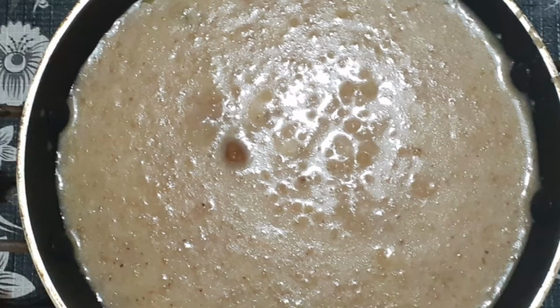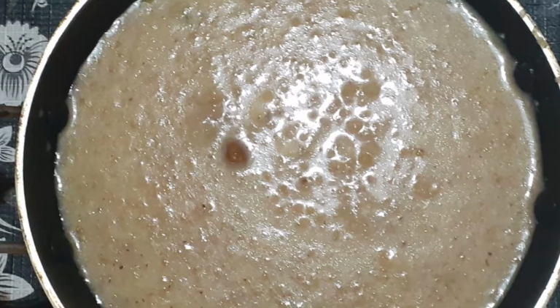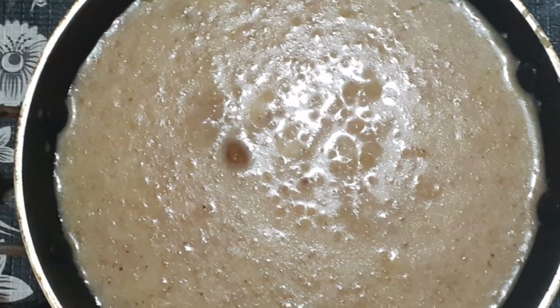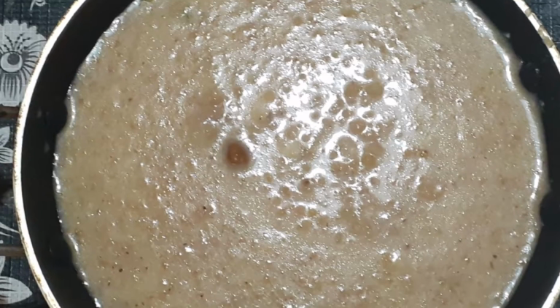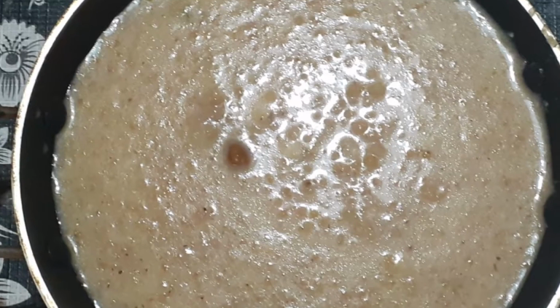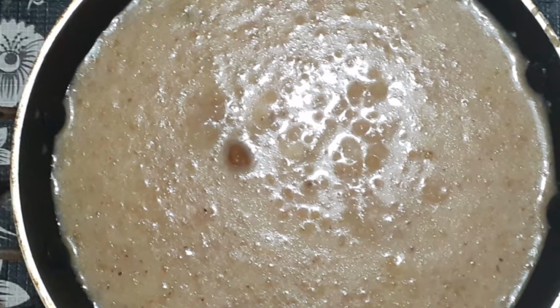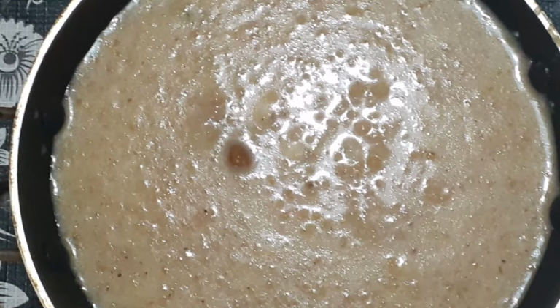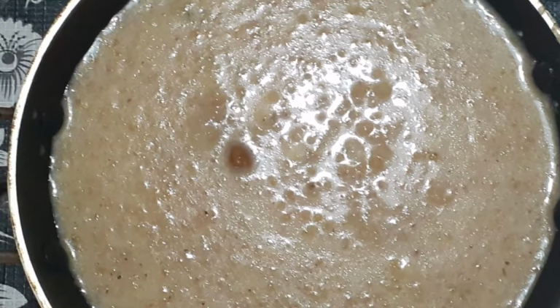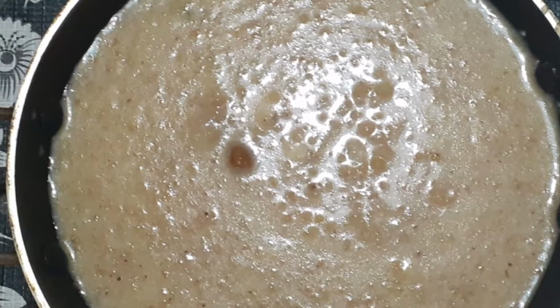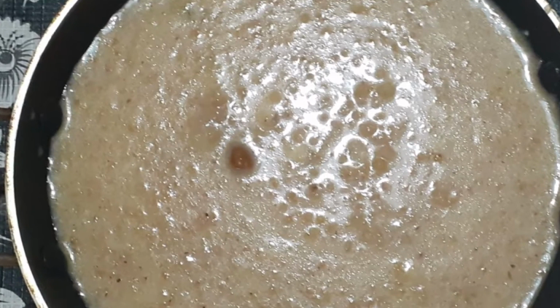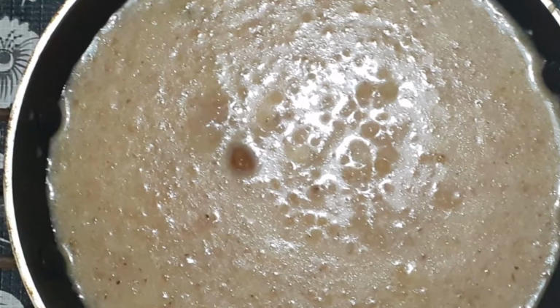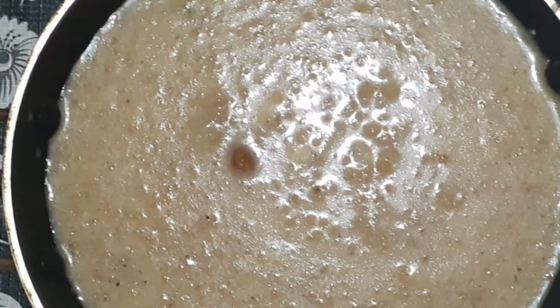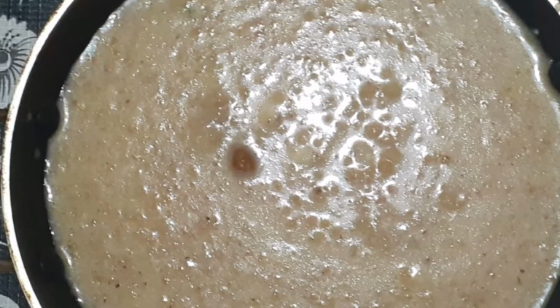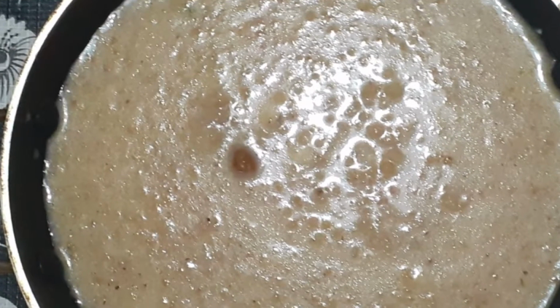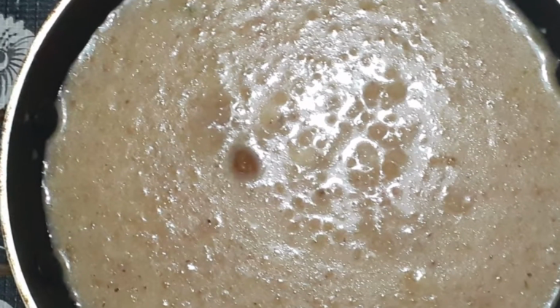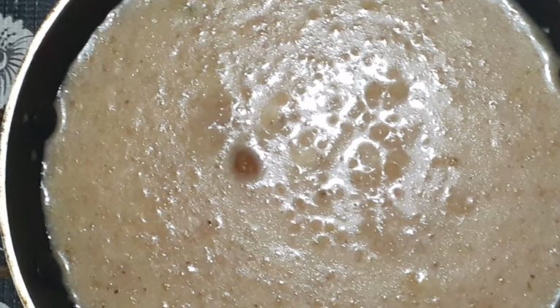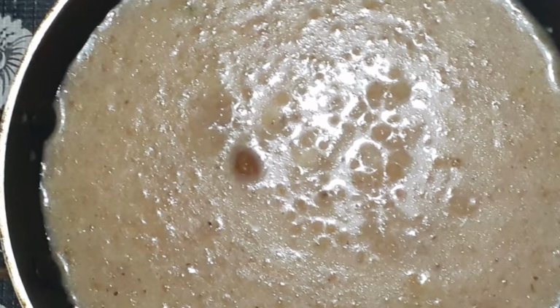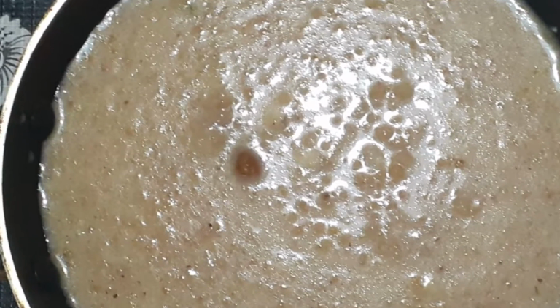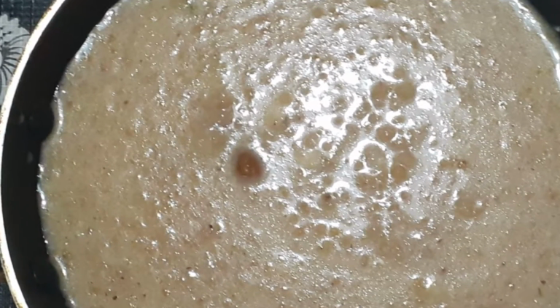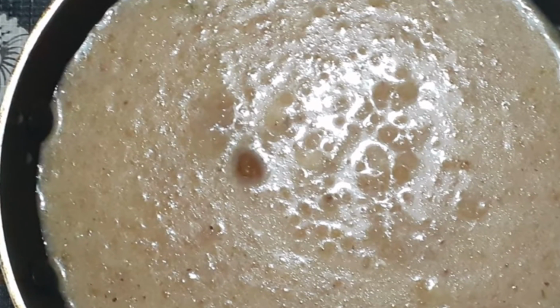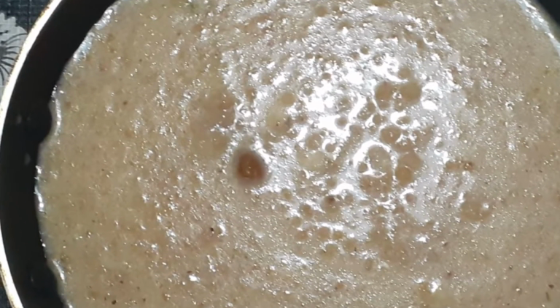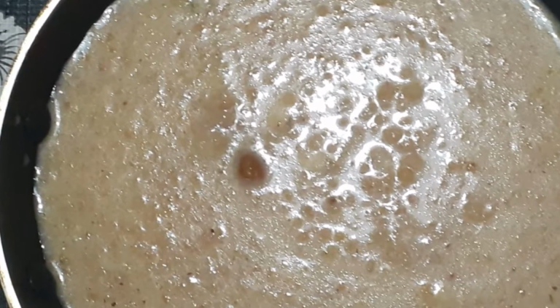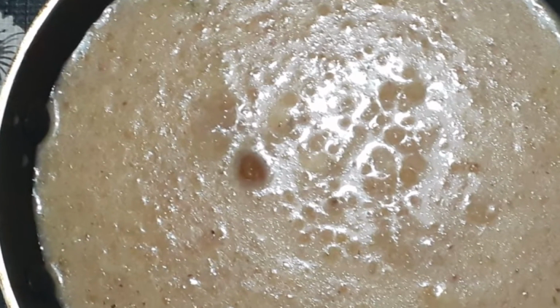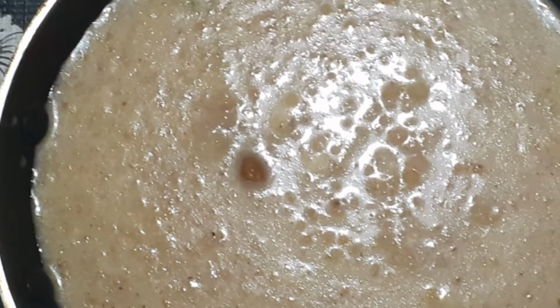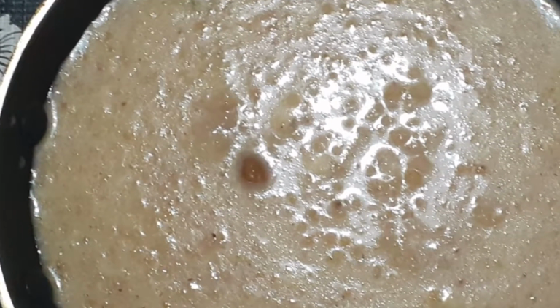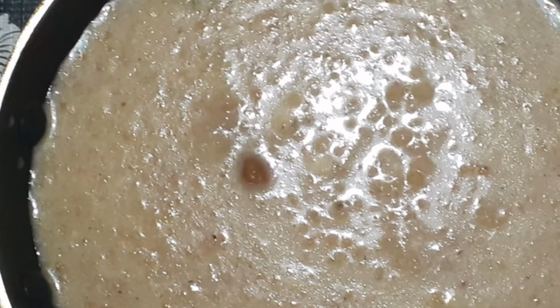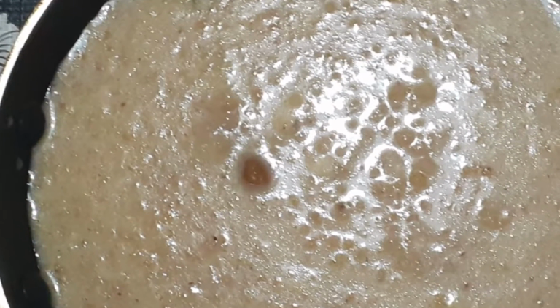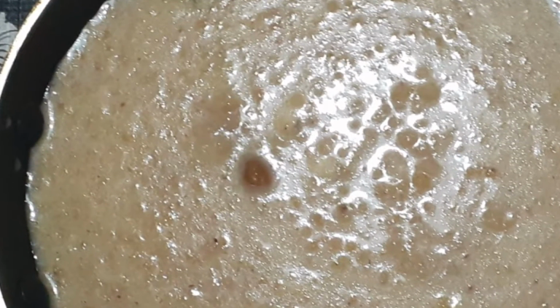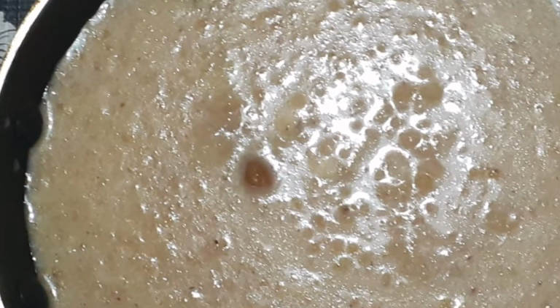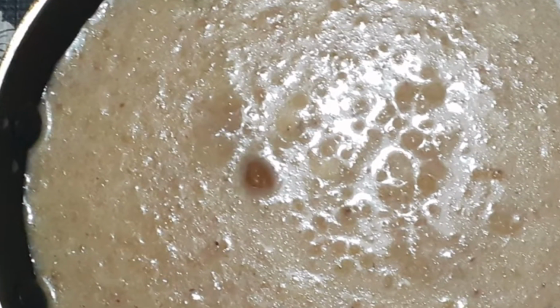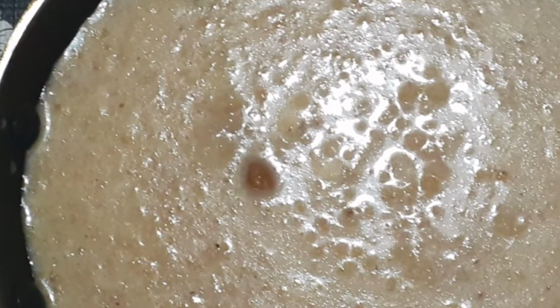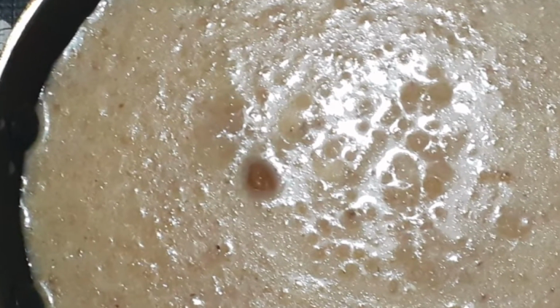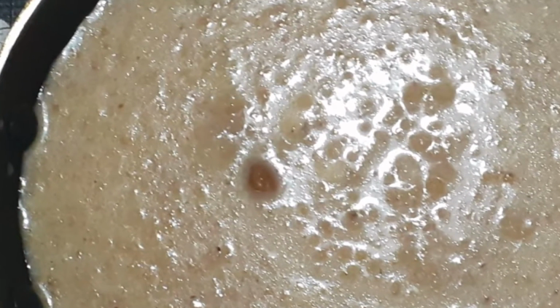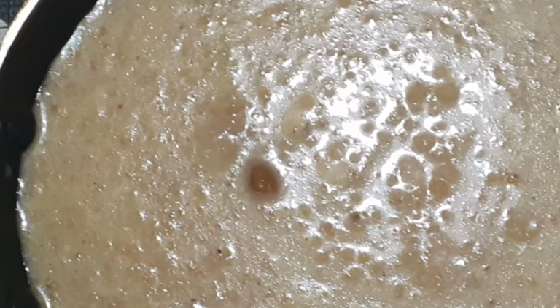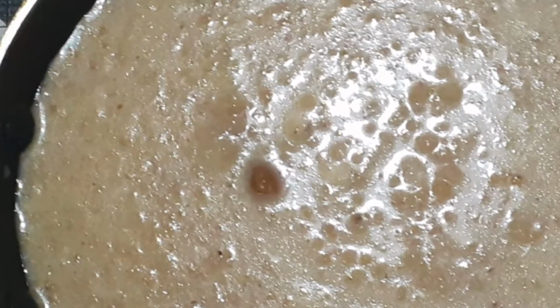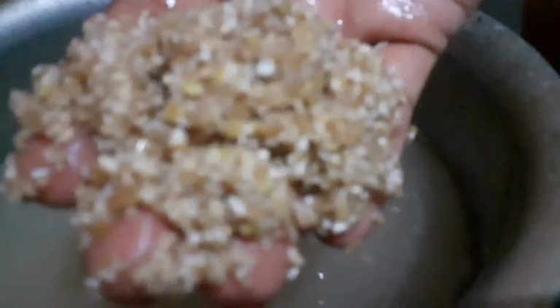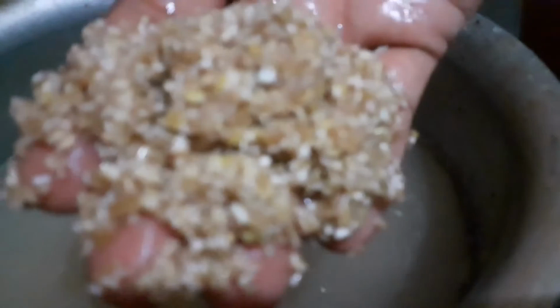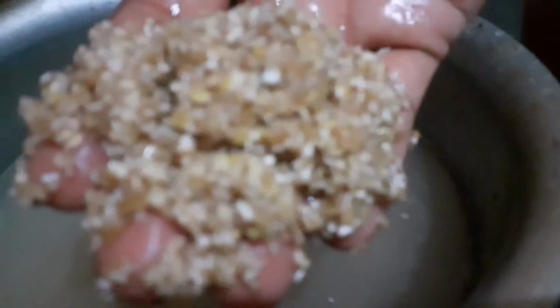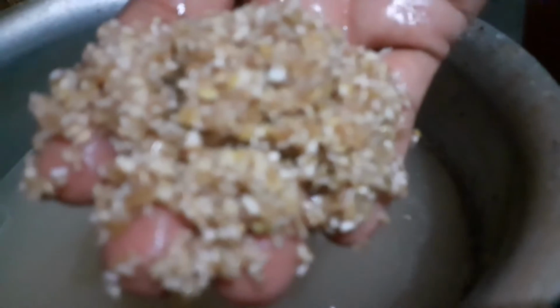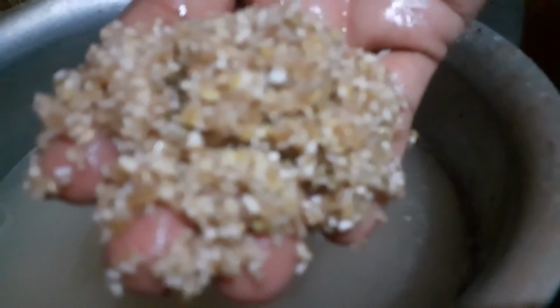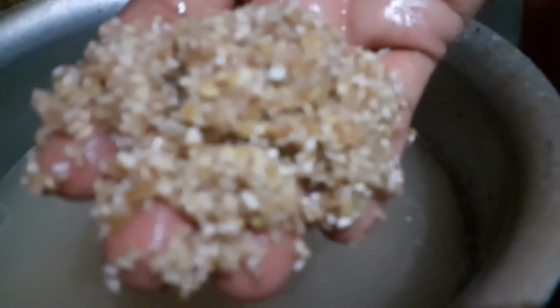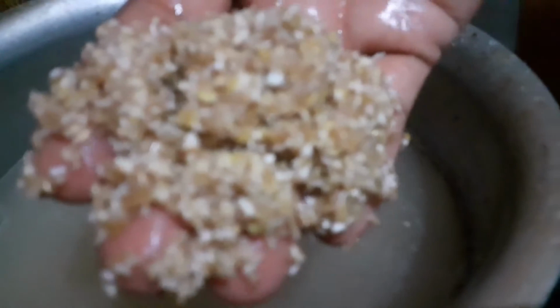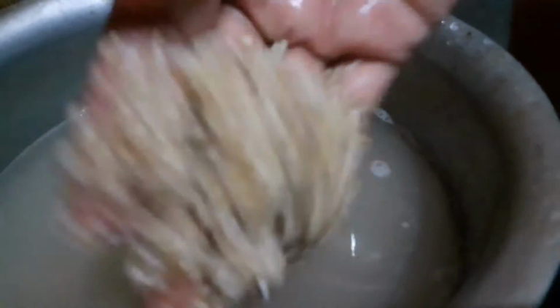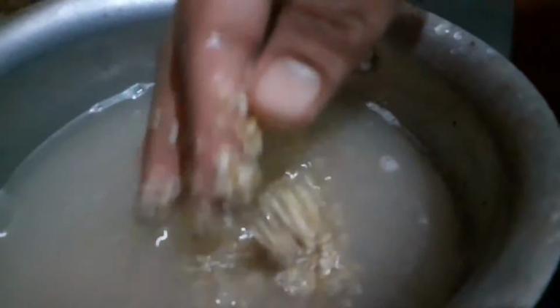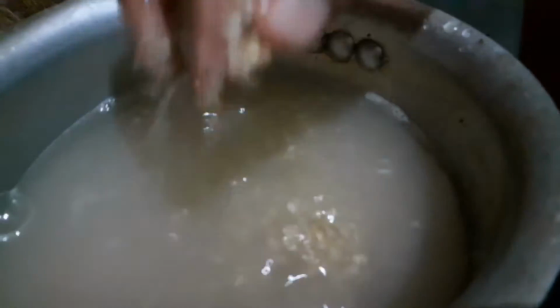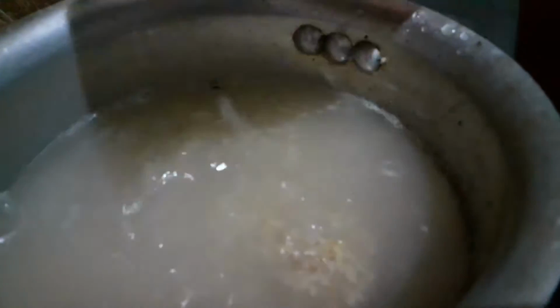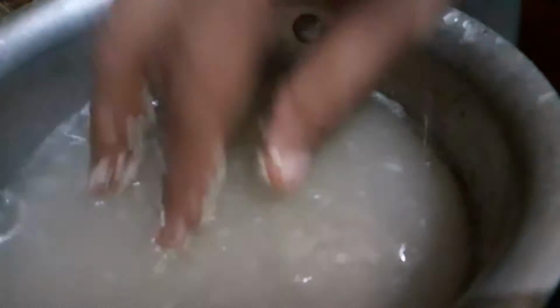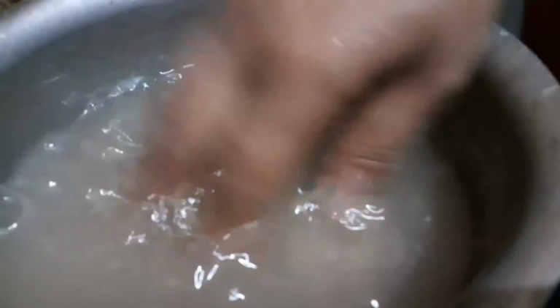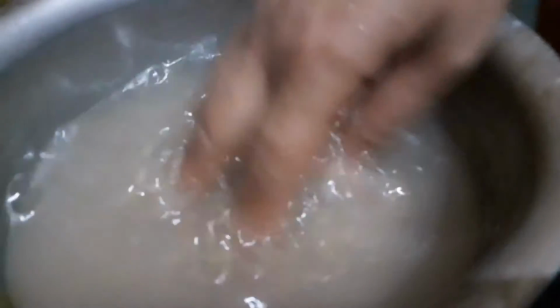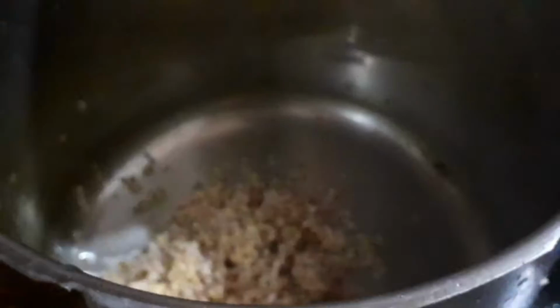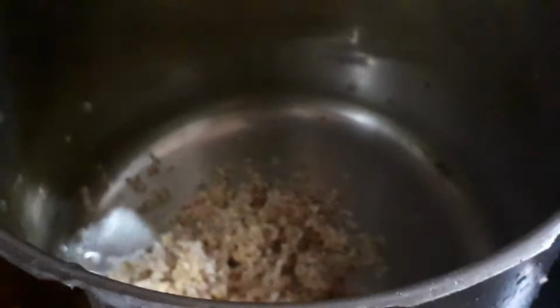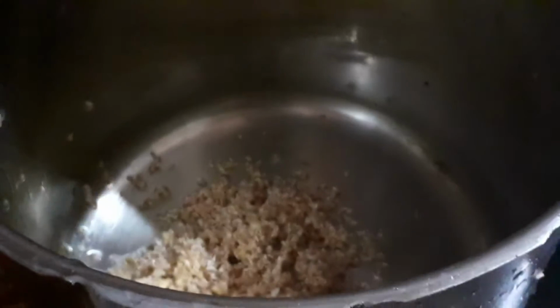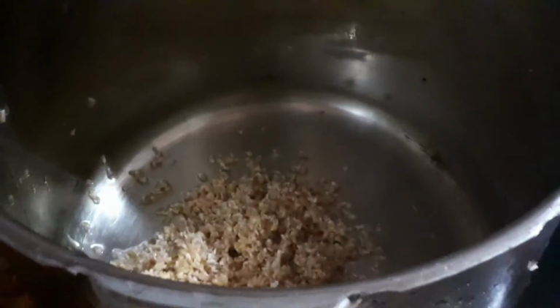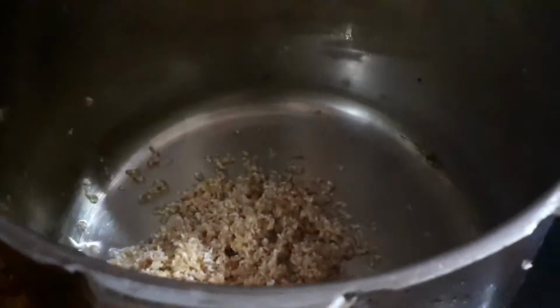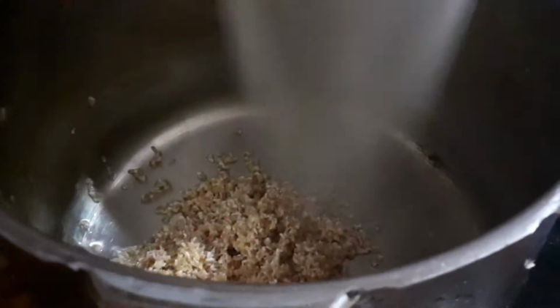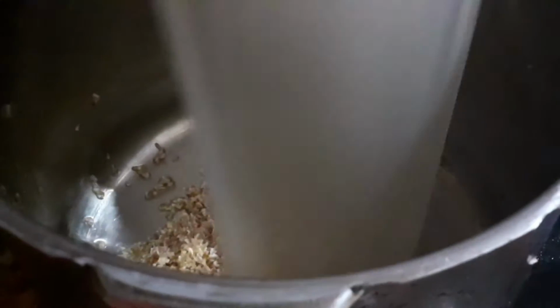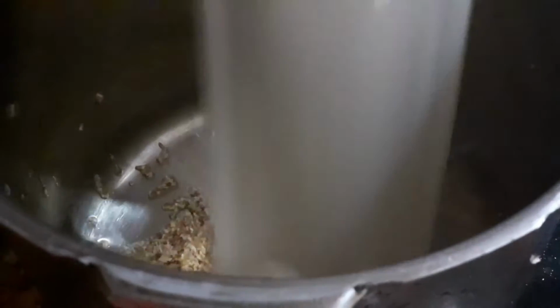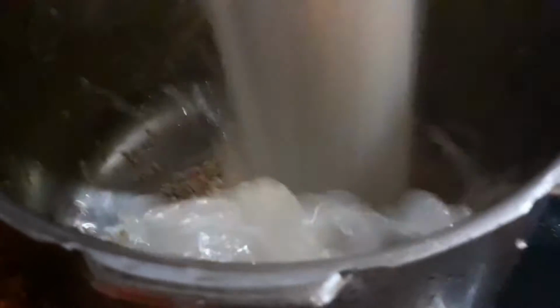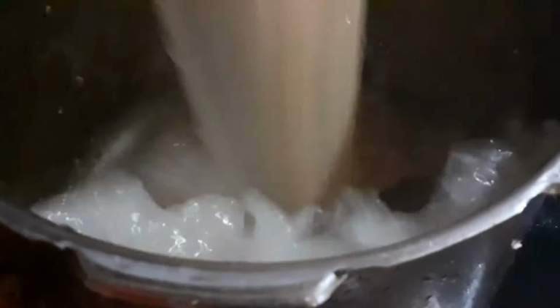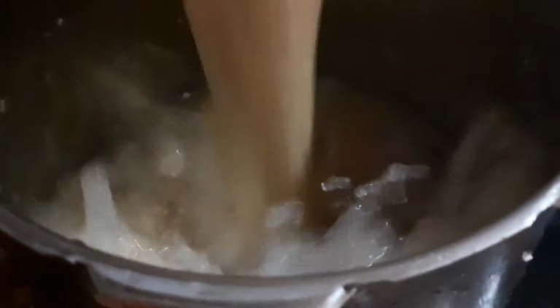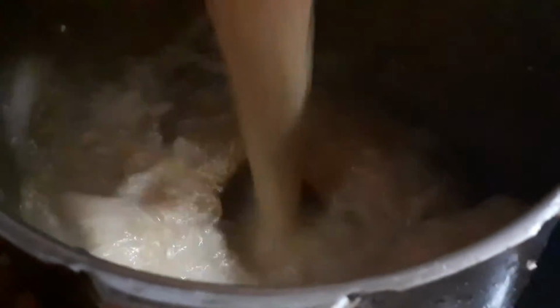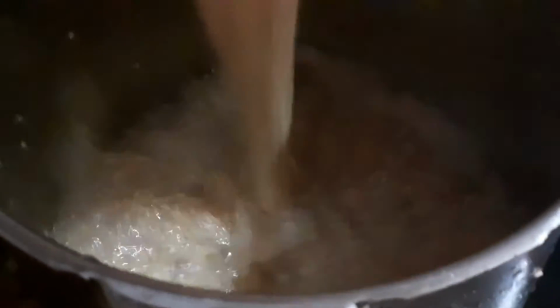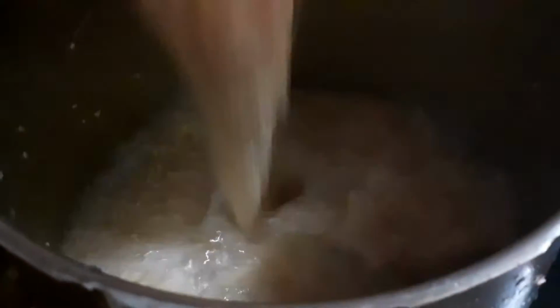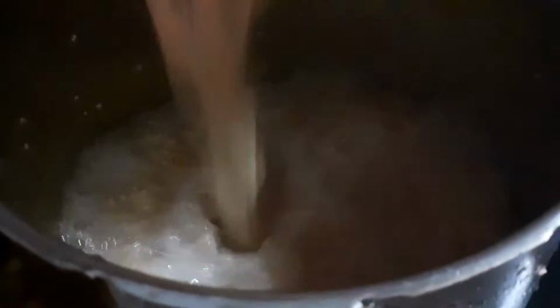Method of Preparation: Soak 1 cup broken wheat for 1 hour, then pressure cook for 4 whistles.